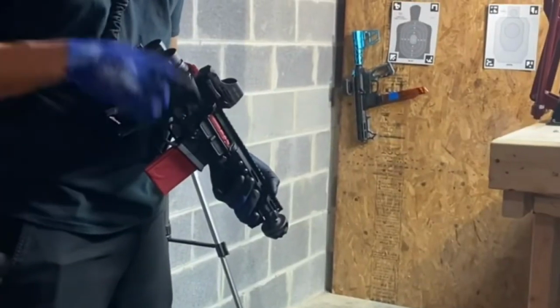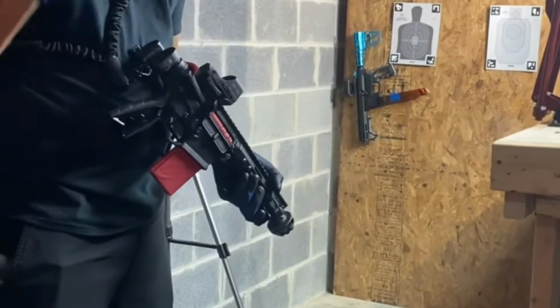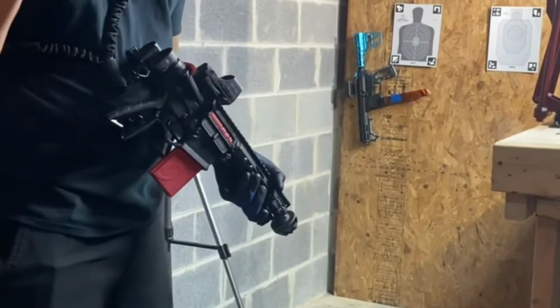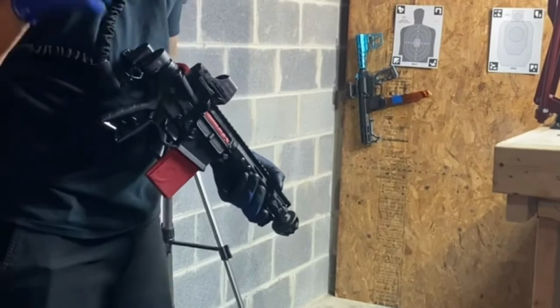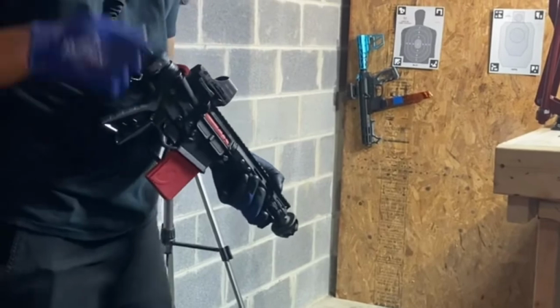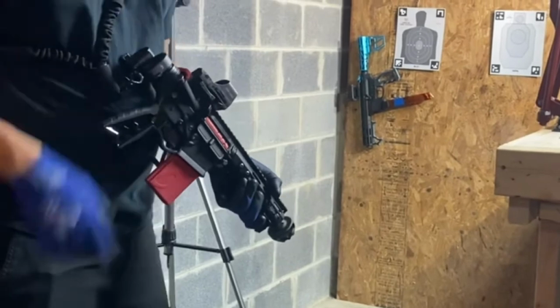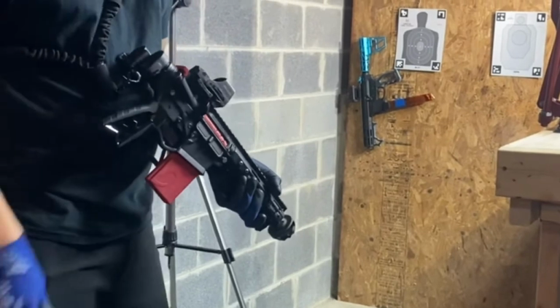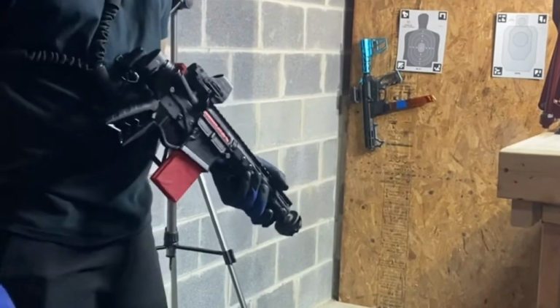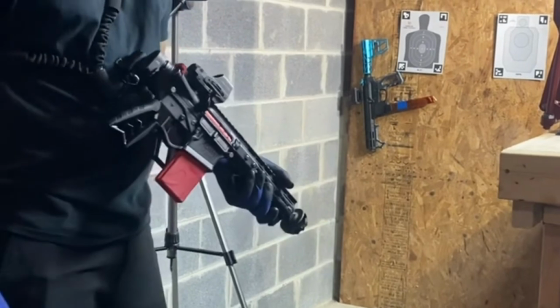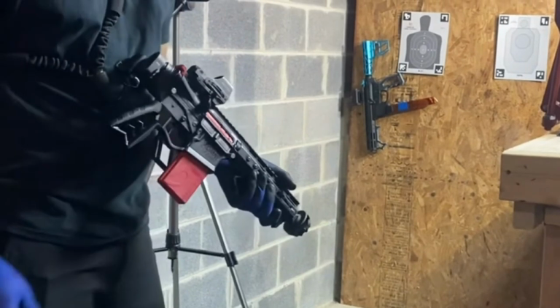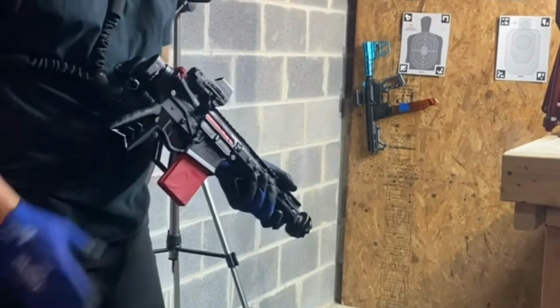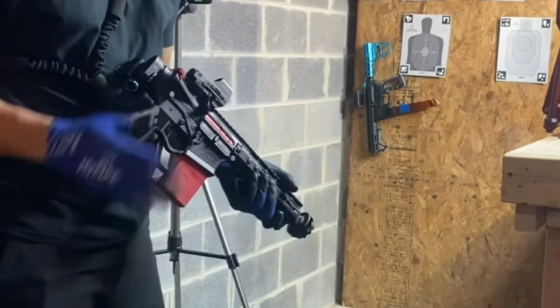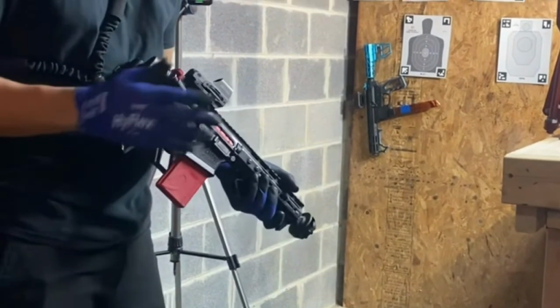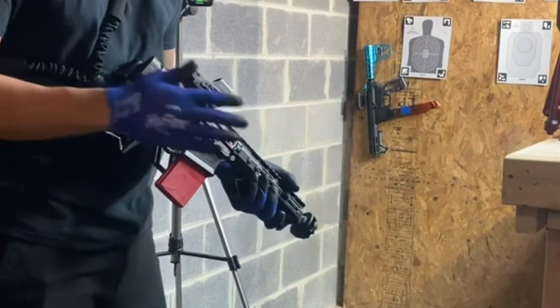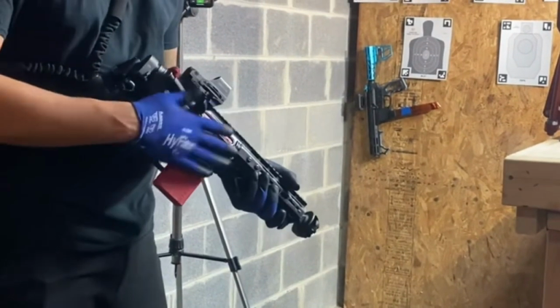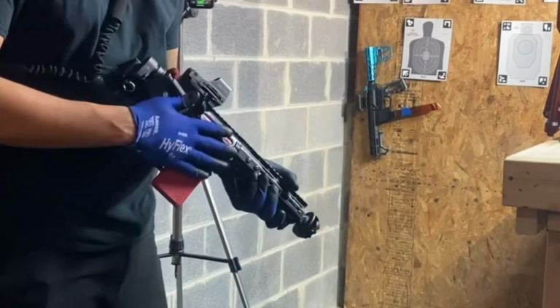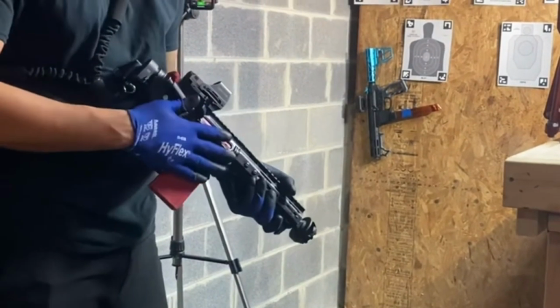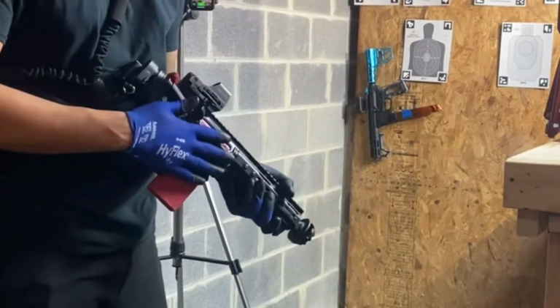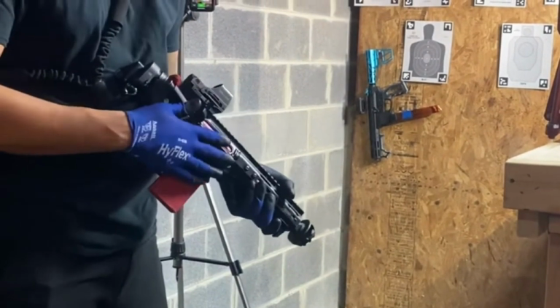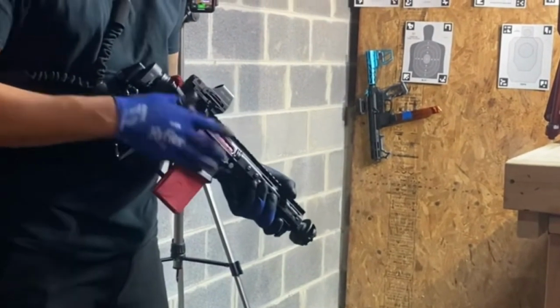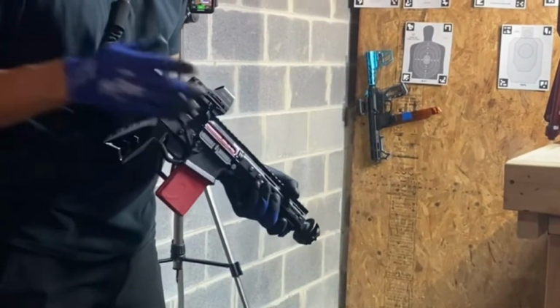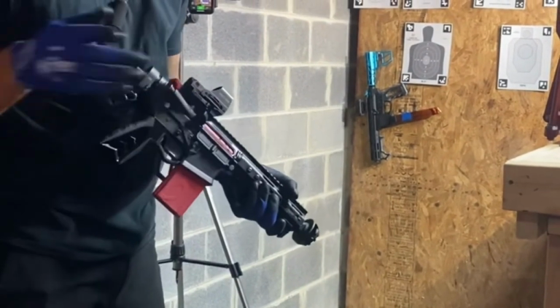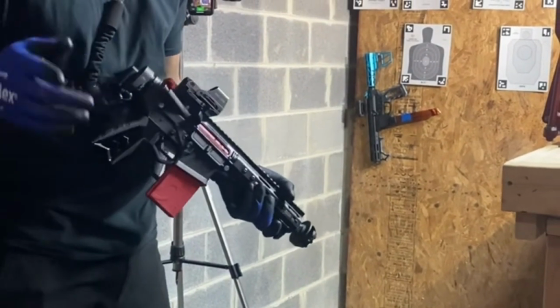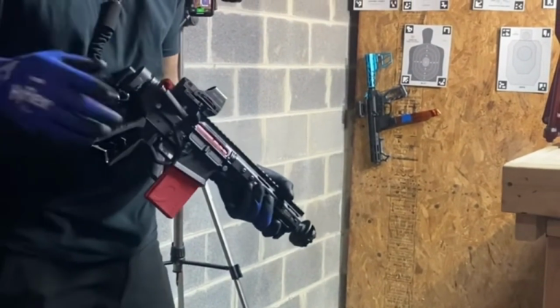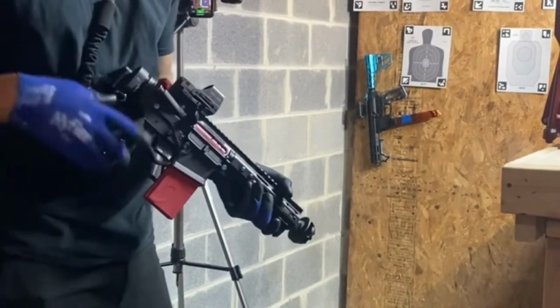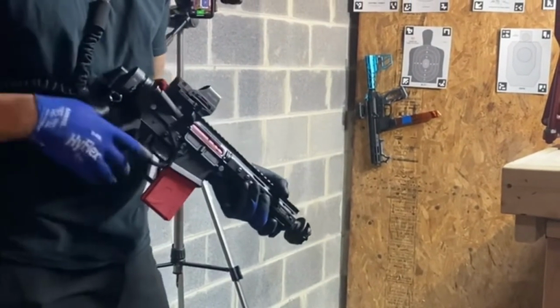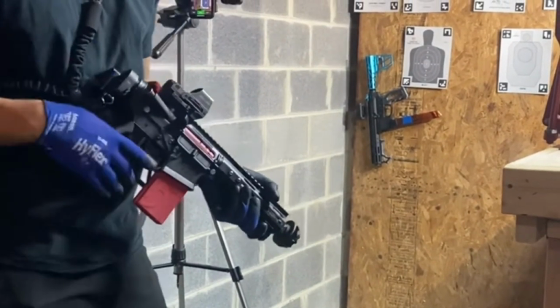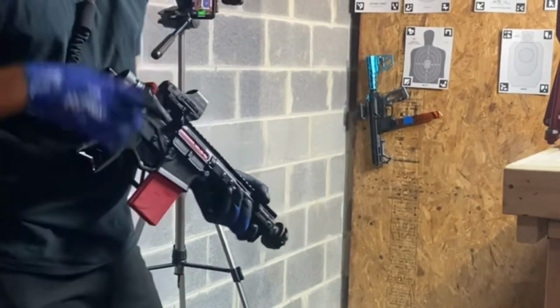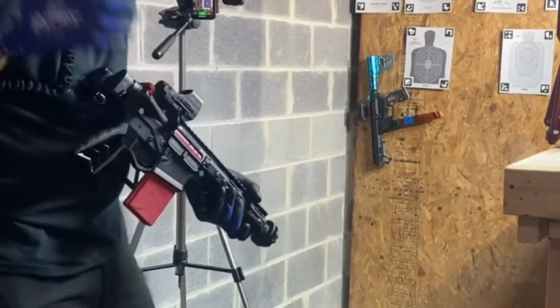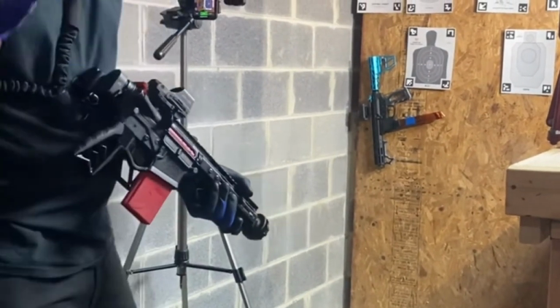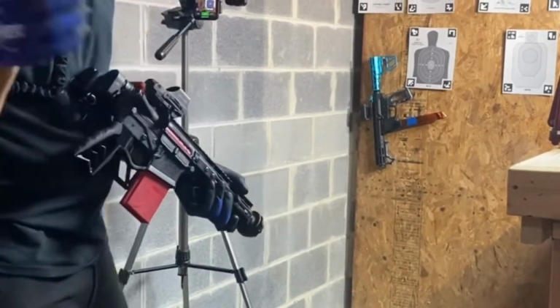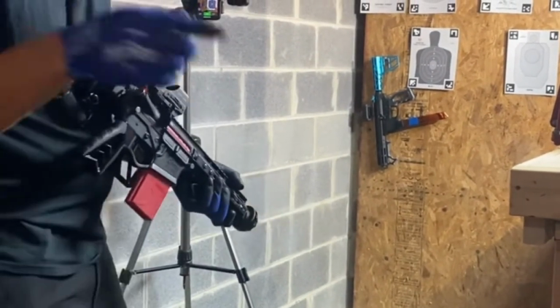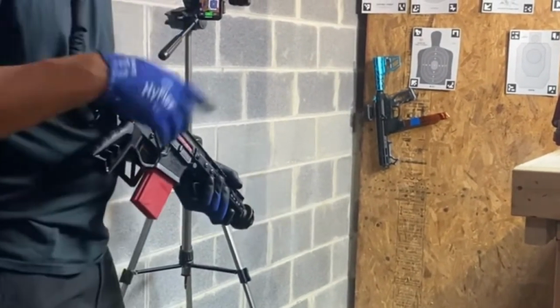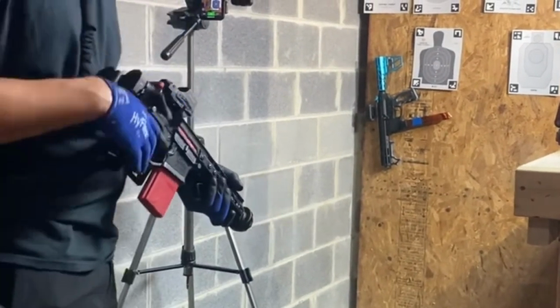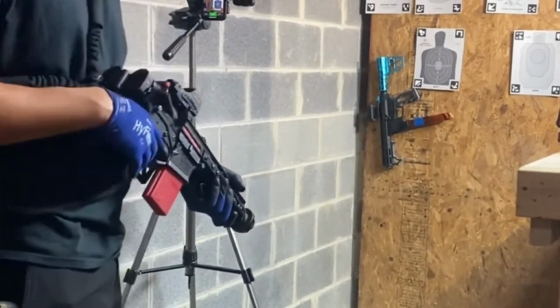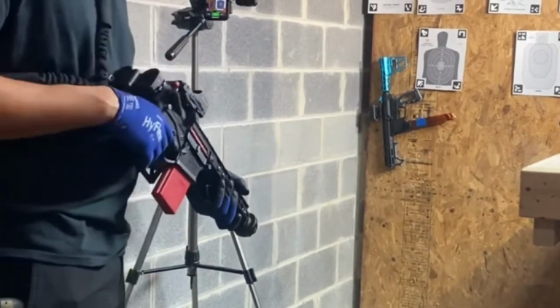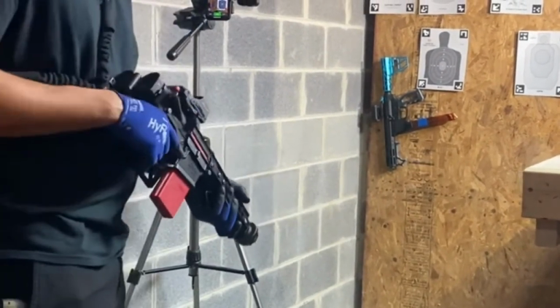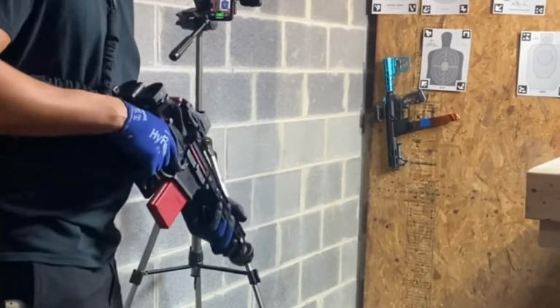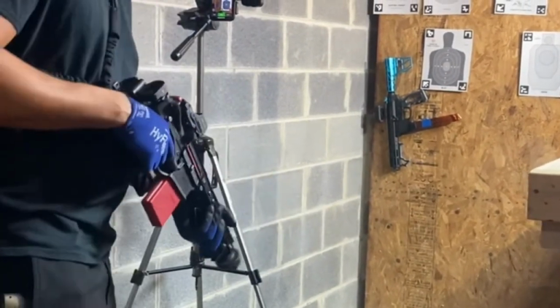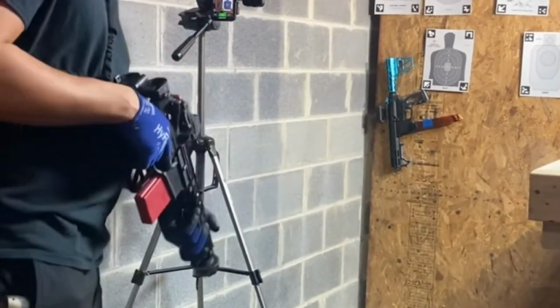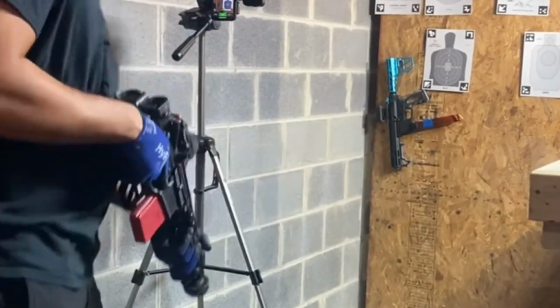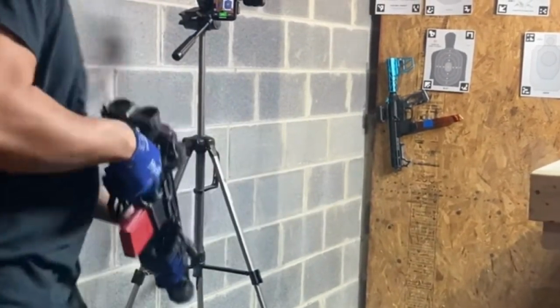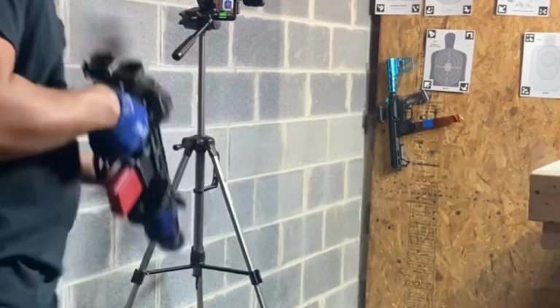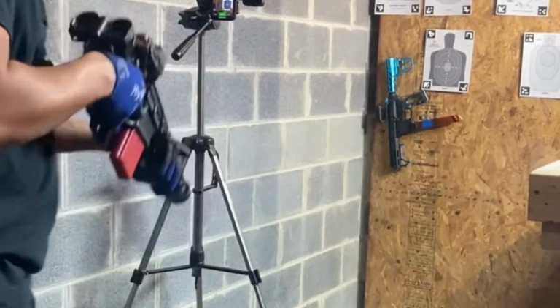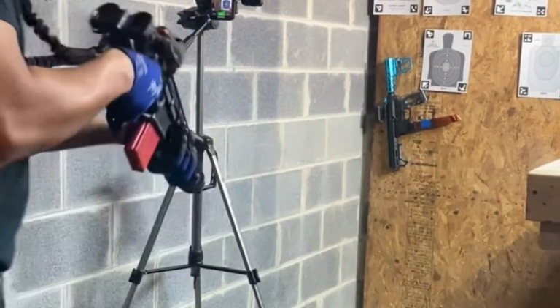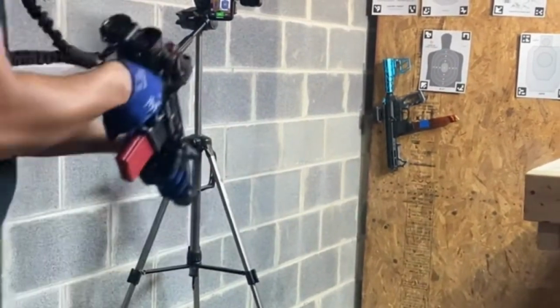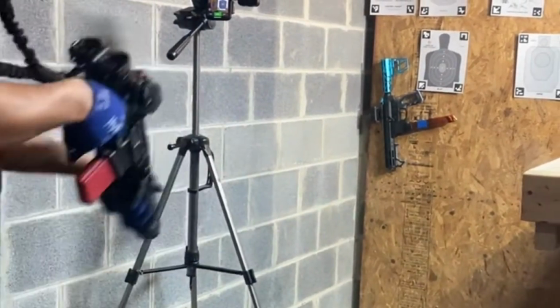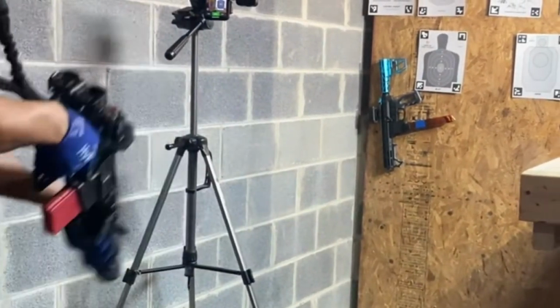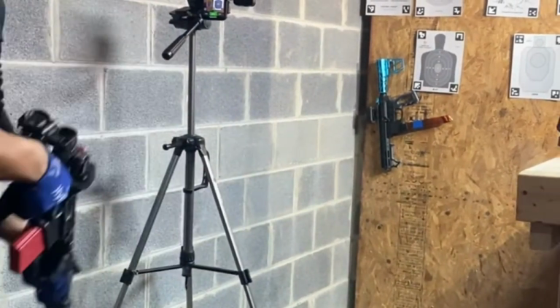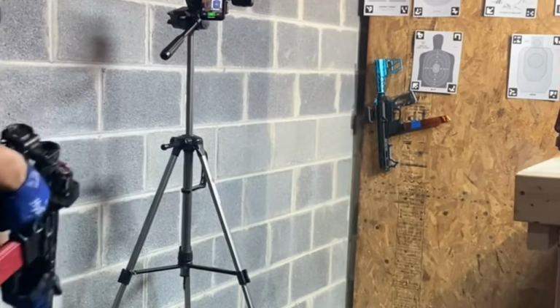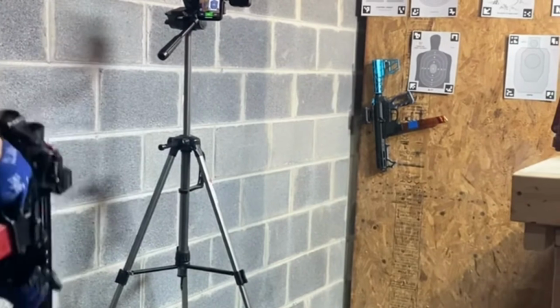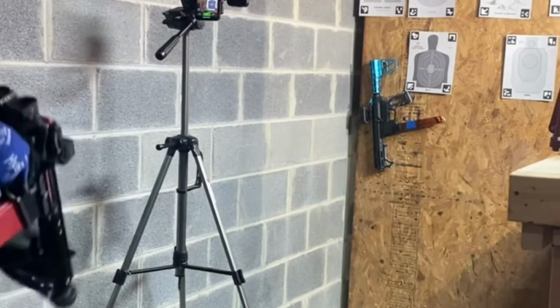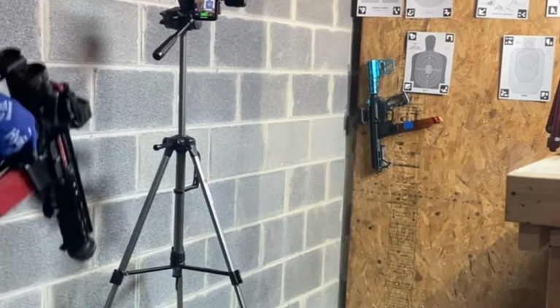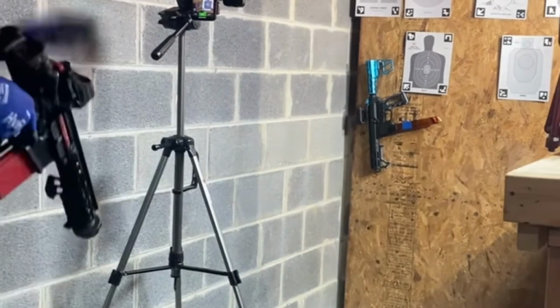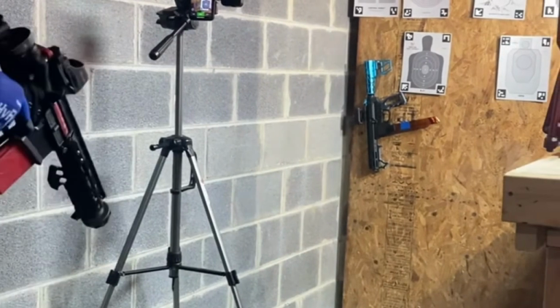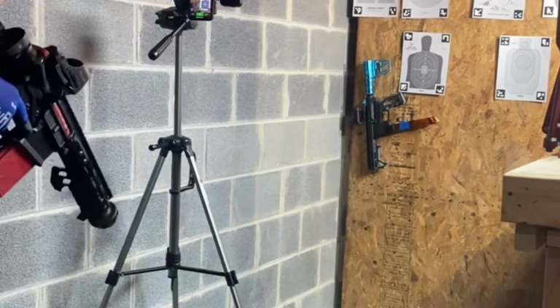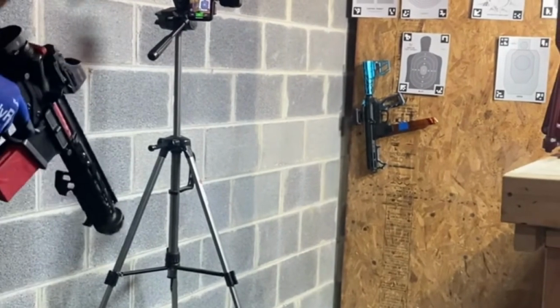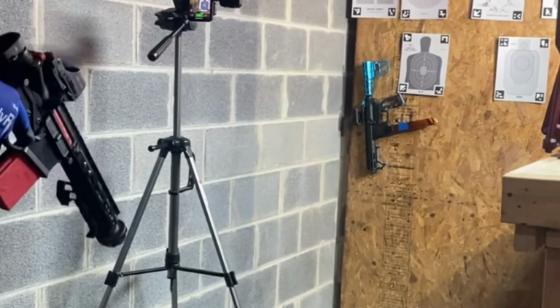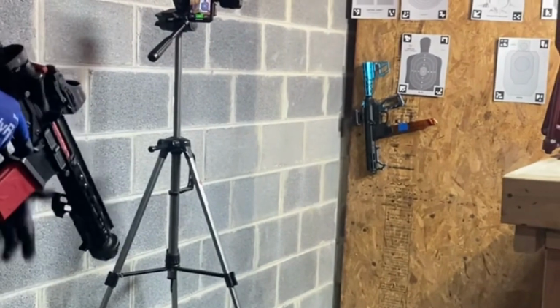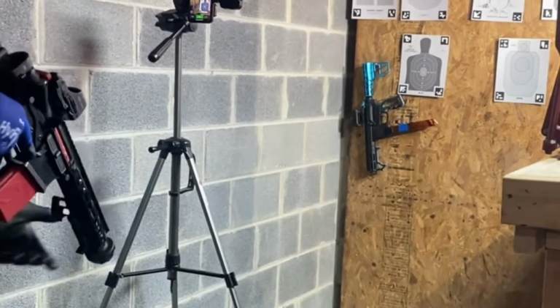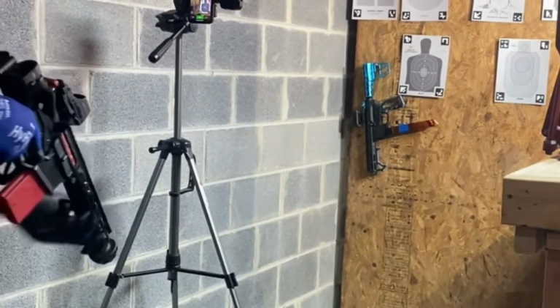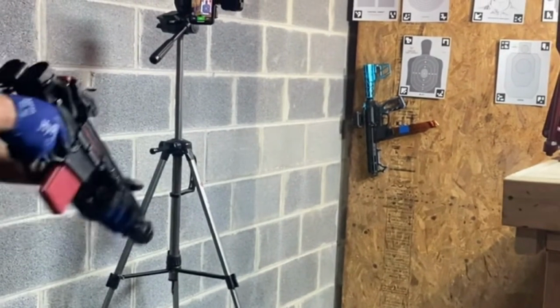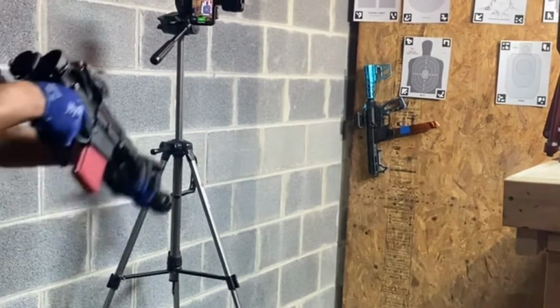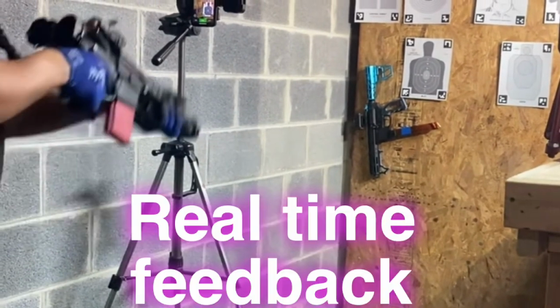After you got all your Mantis equipment installed on your weapon system, it's time to go to the range. Let's check this thing out — it gives you audio and visual feedback.